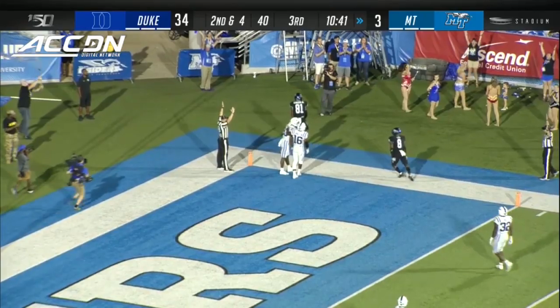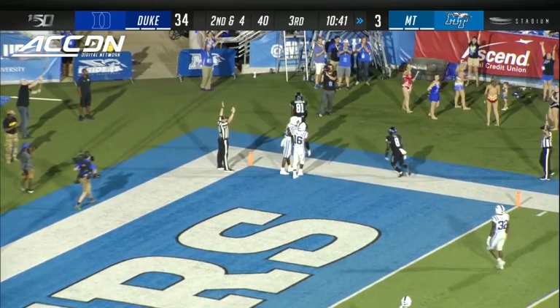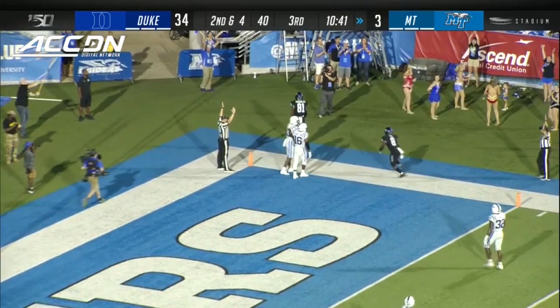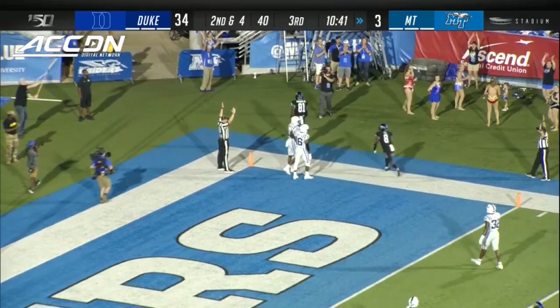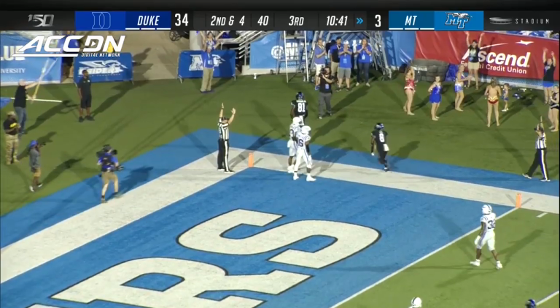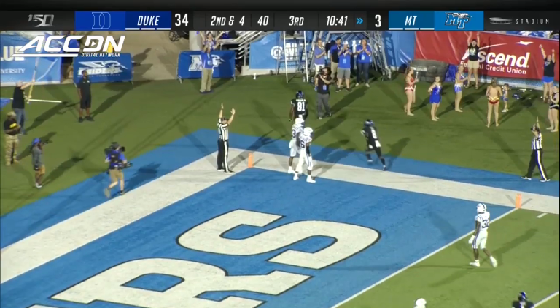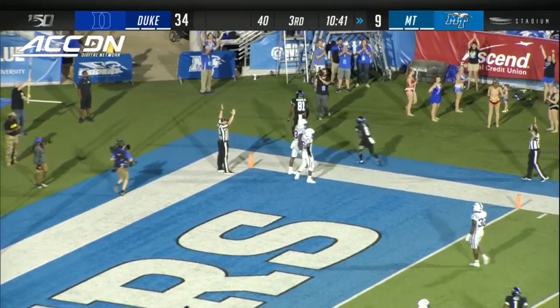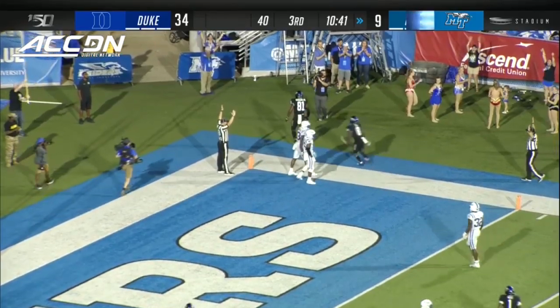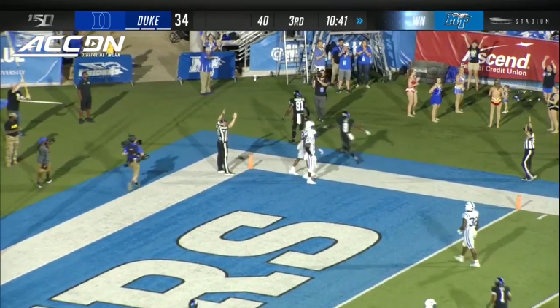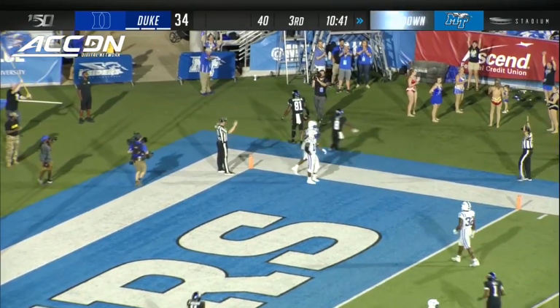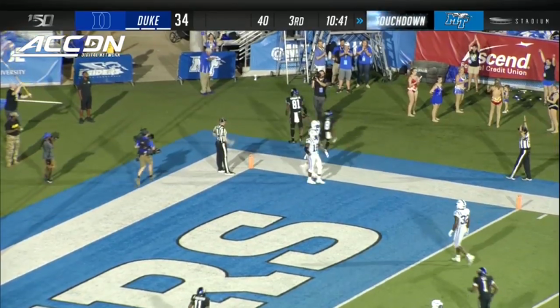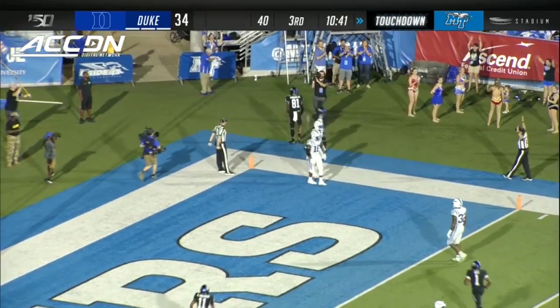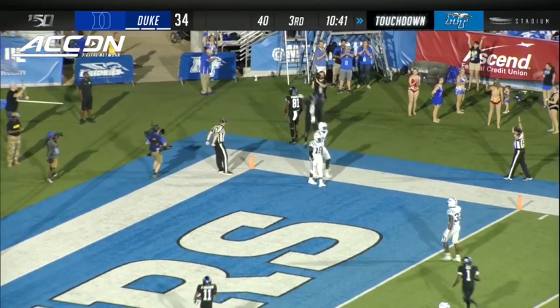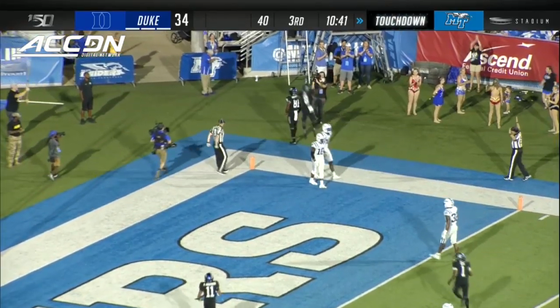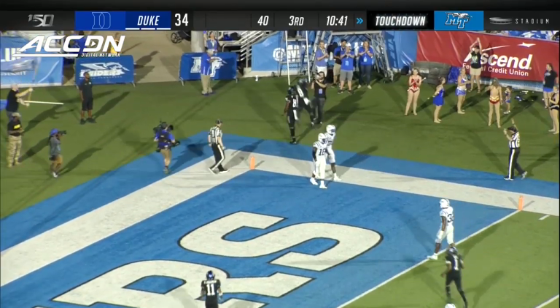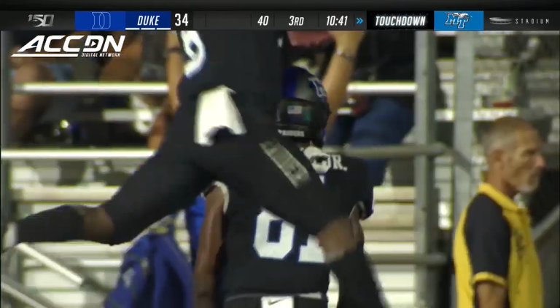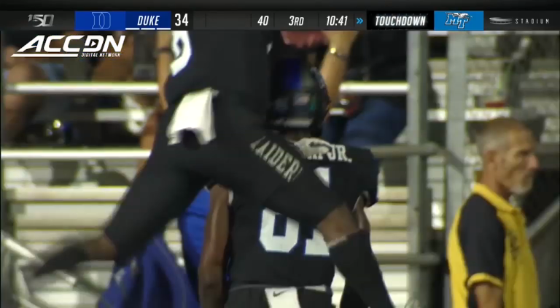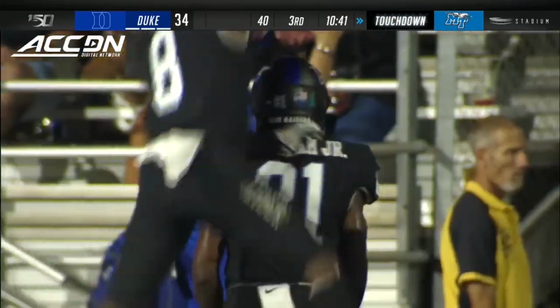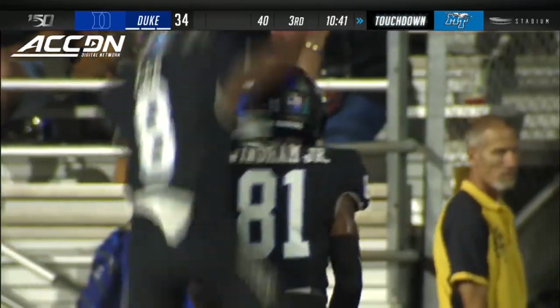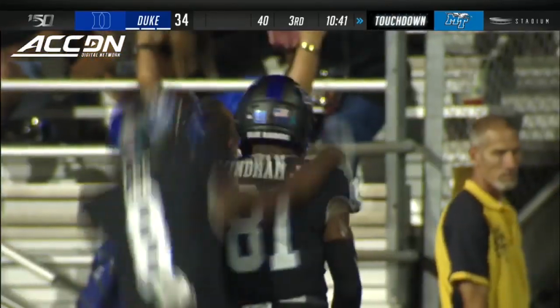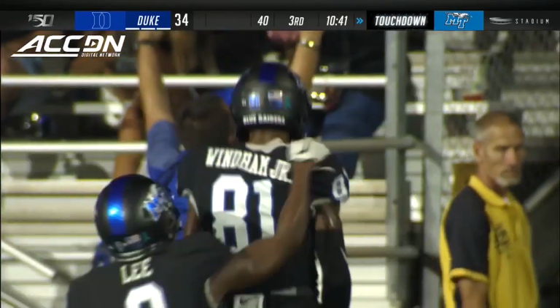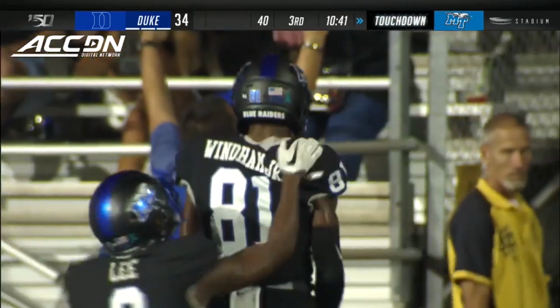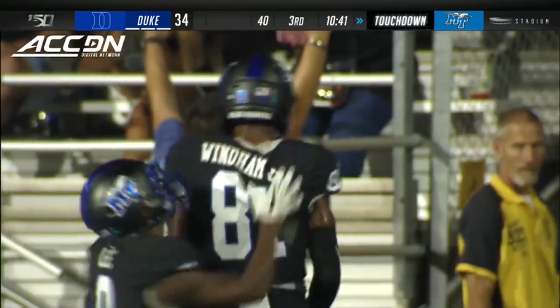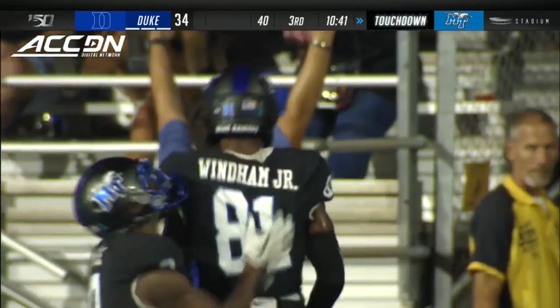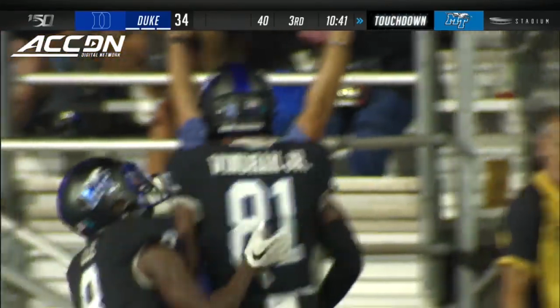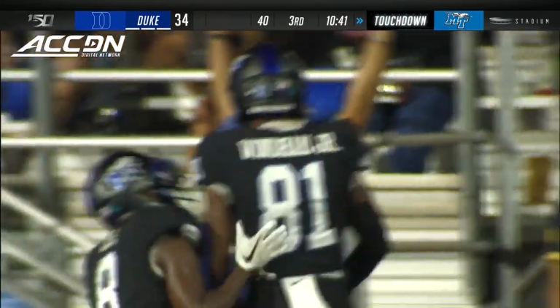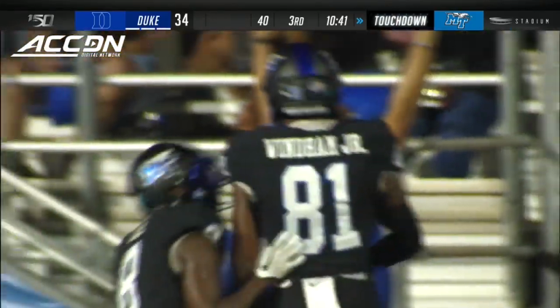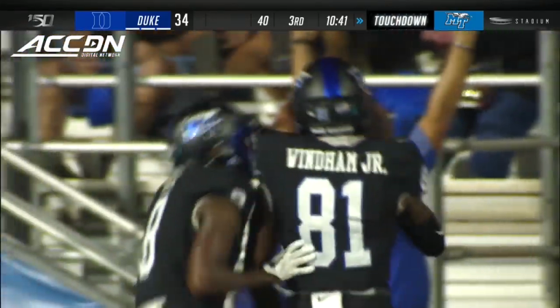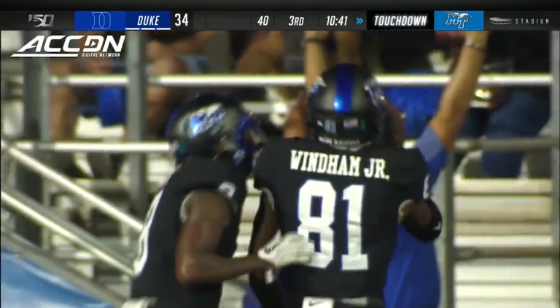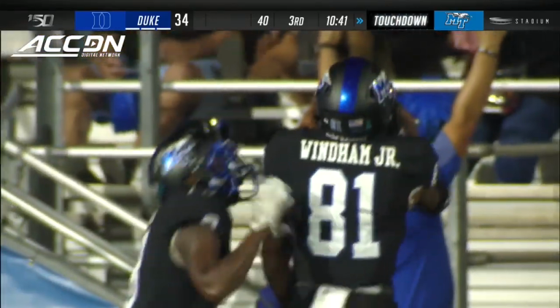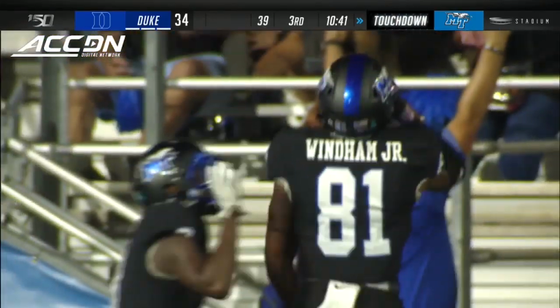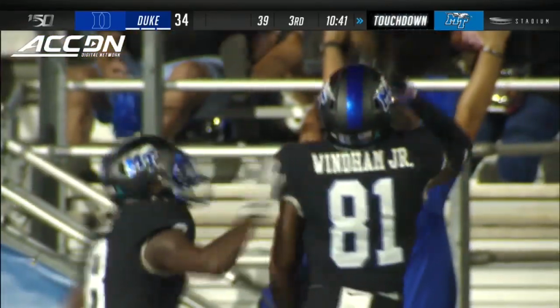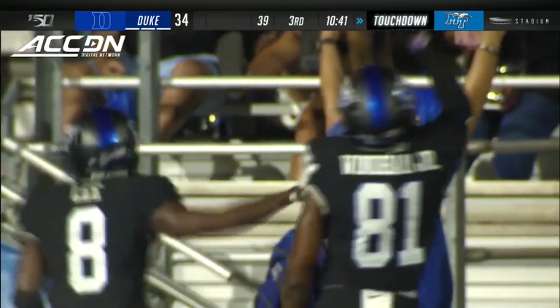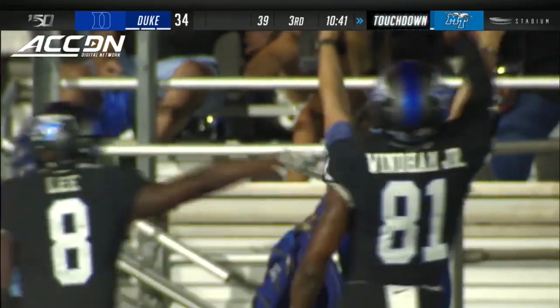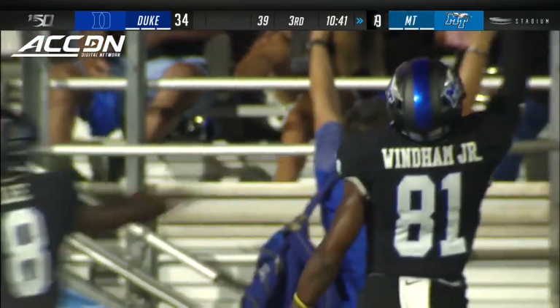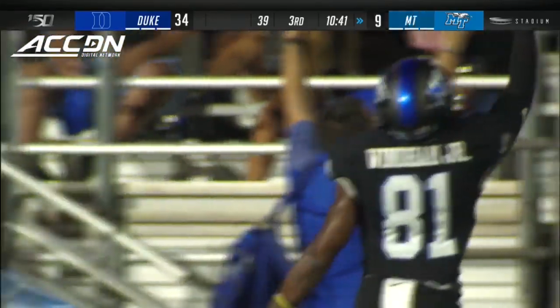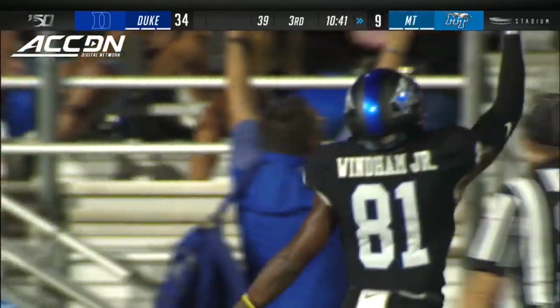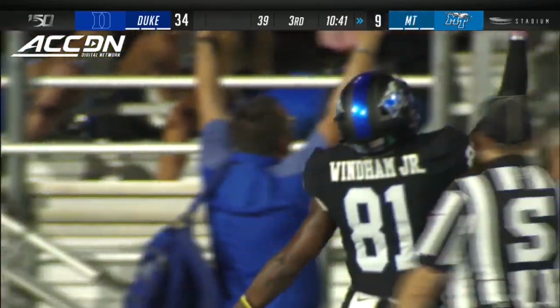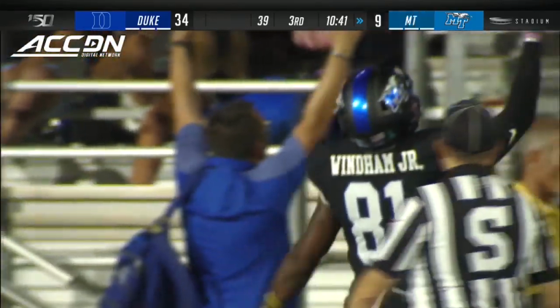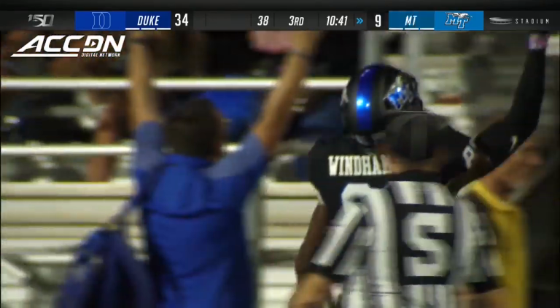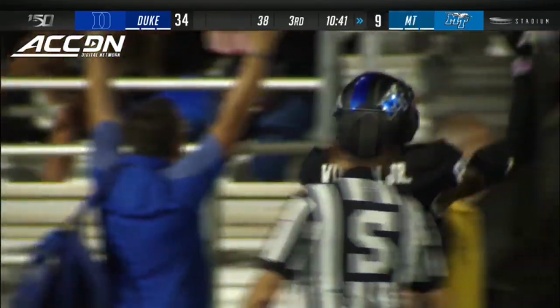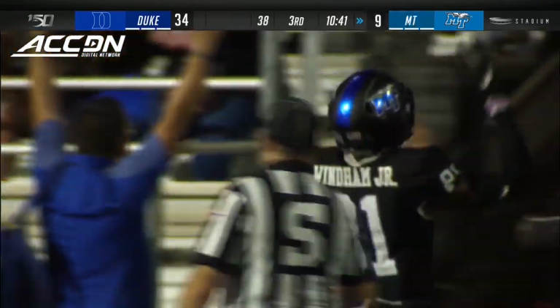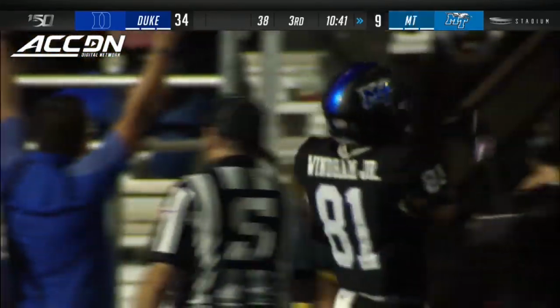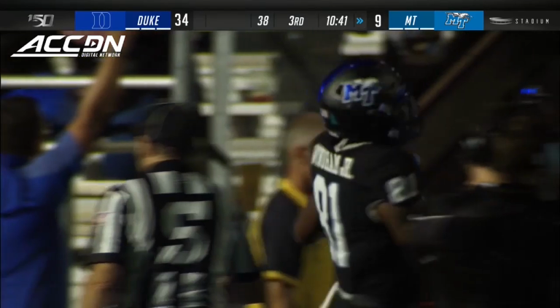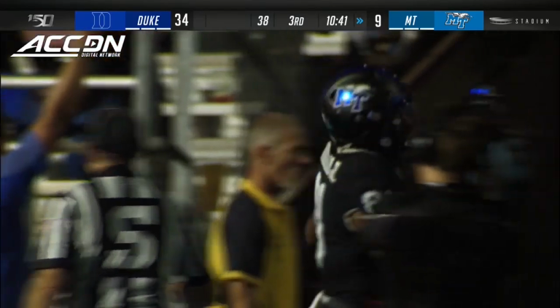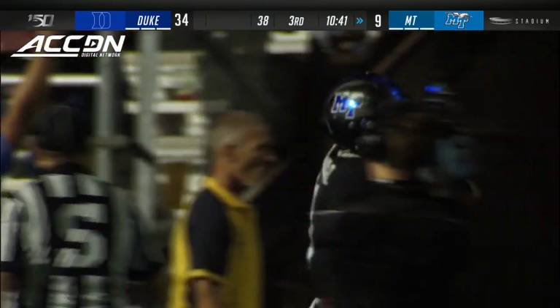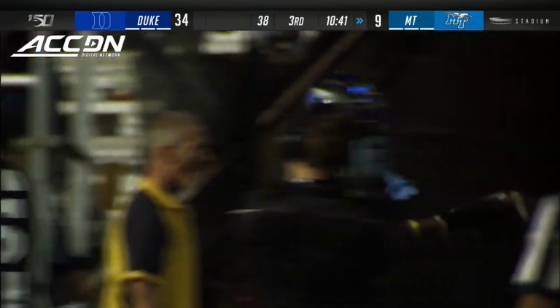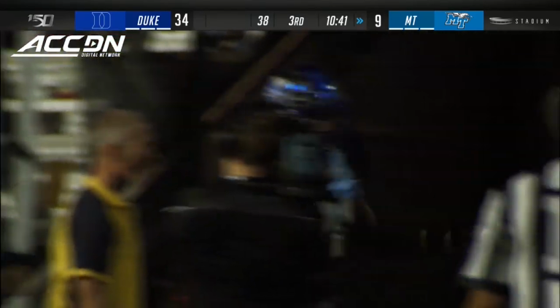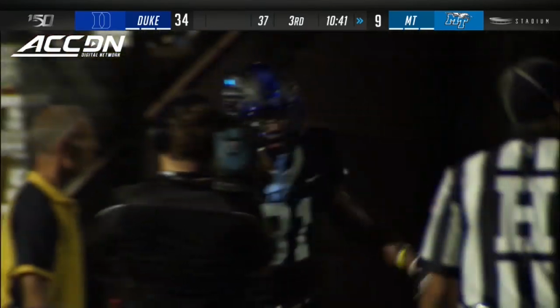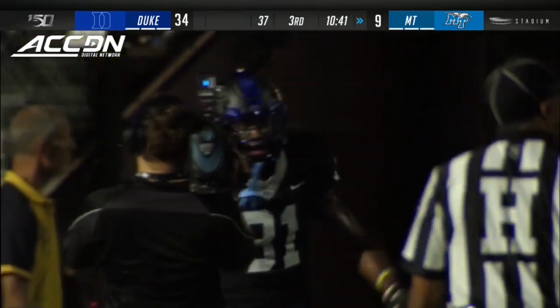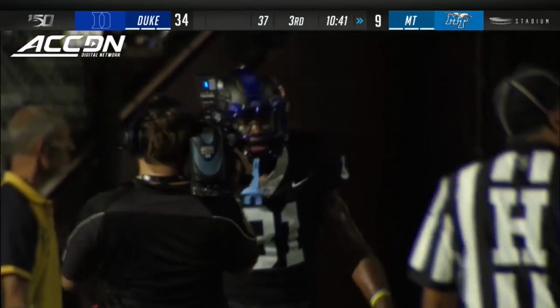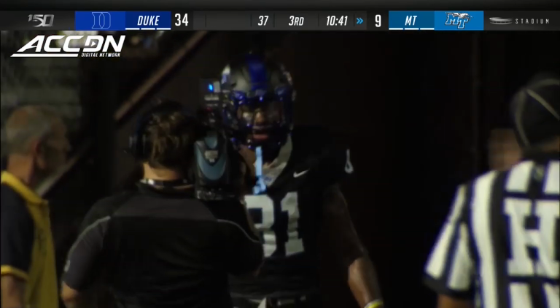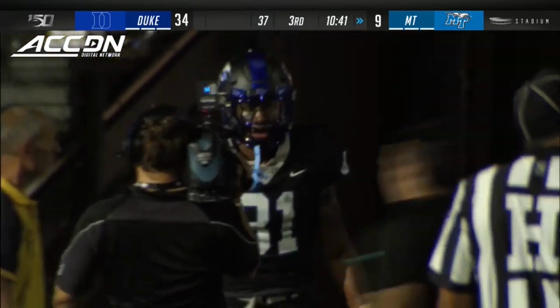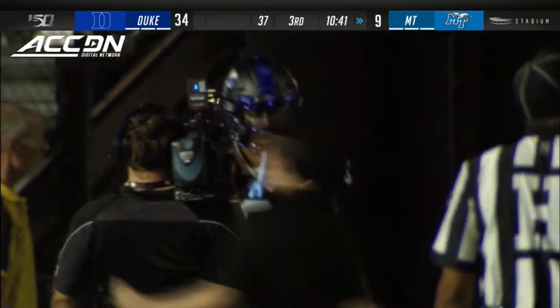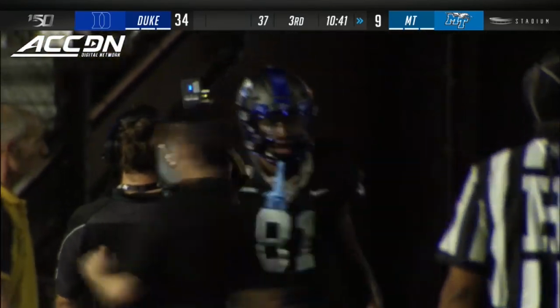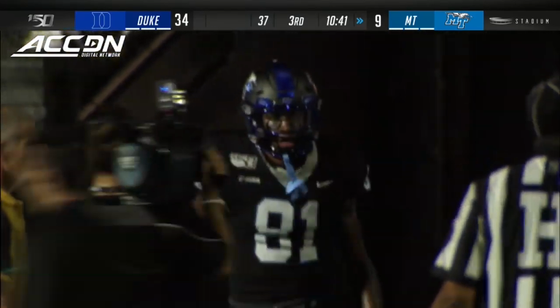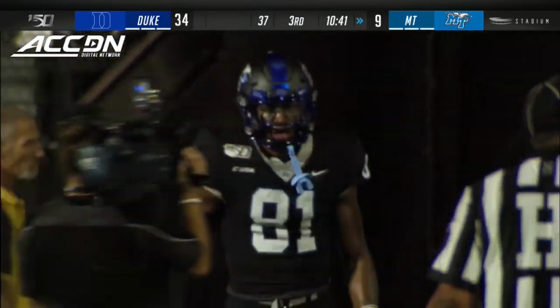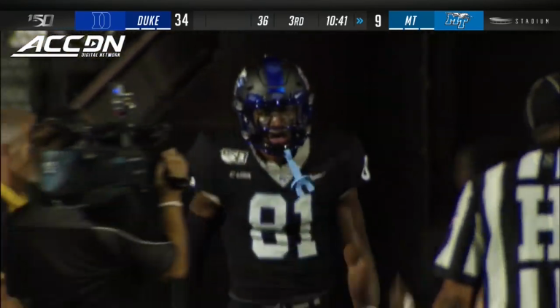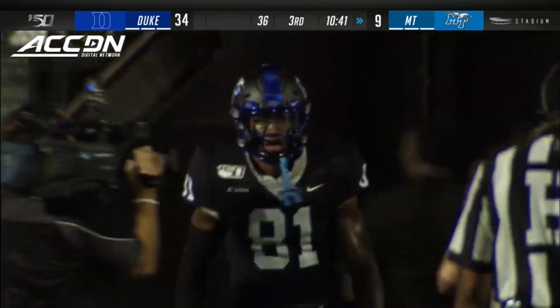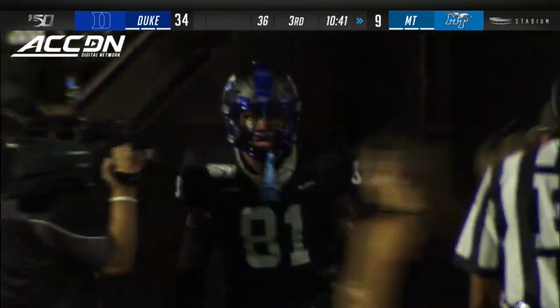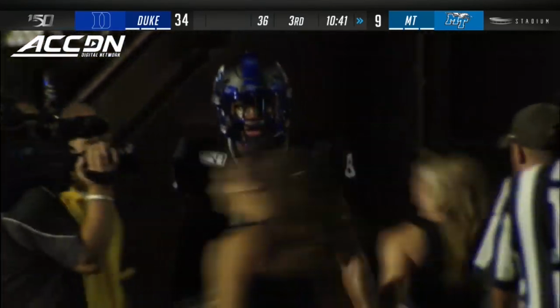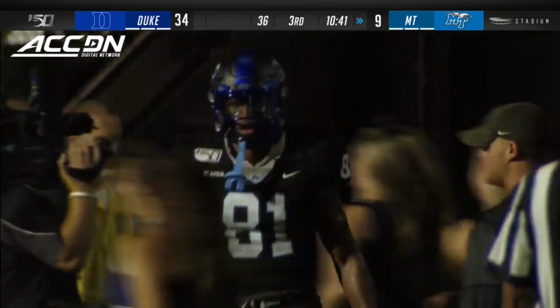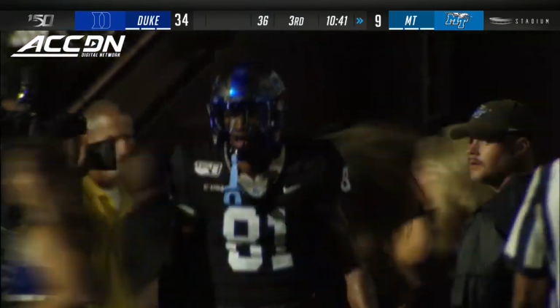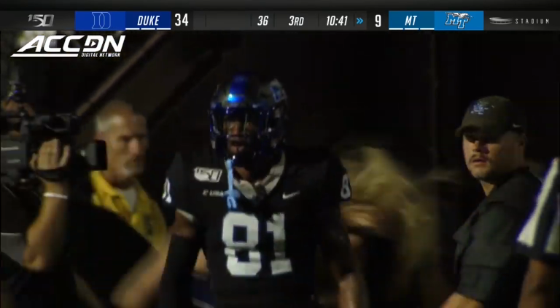A free play on the offside, and C.J. Windham reels it in from 26 yards out.